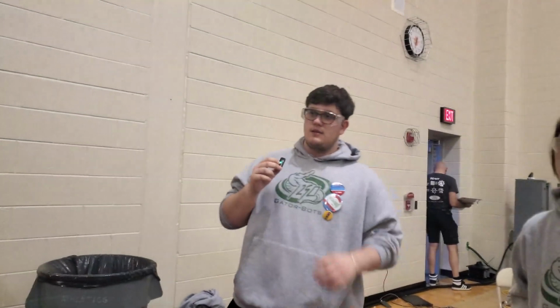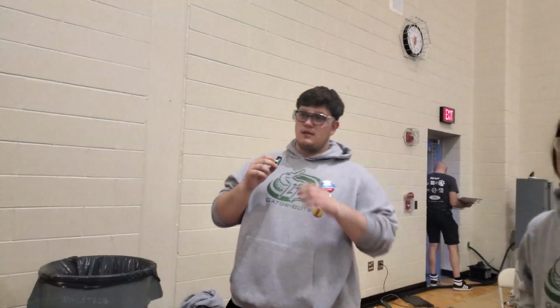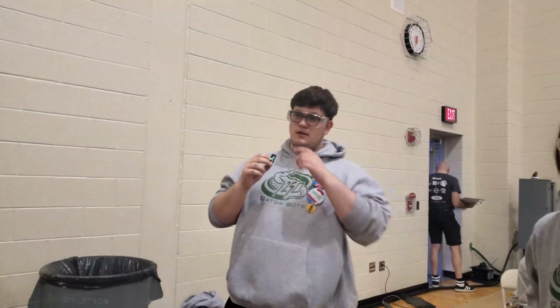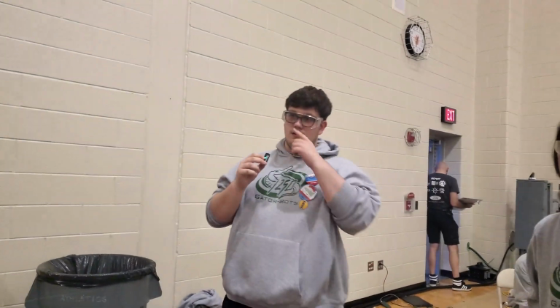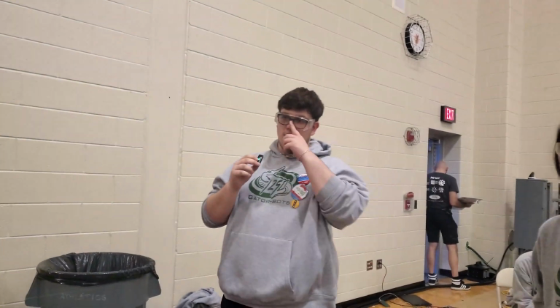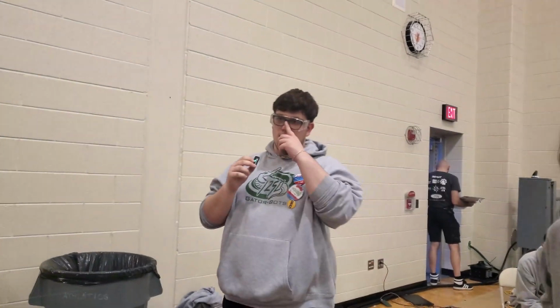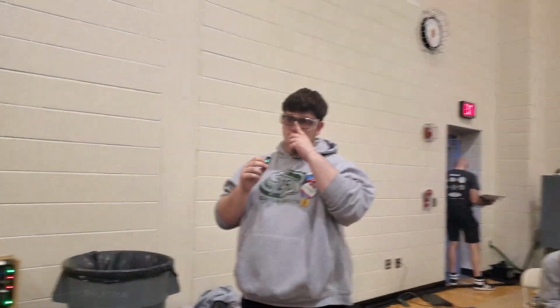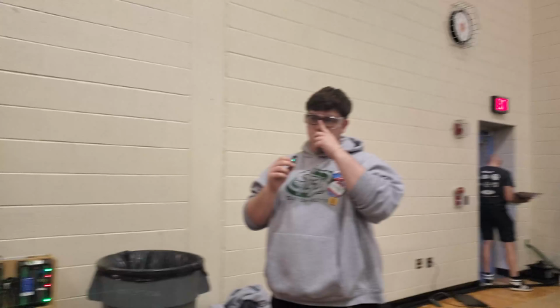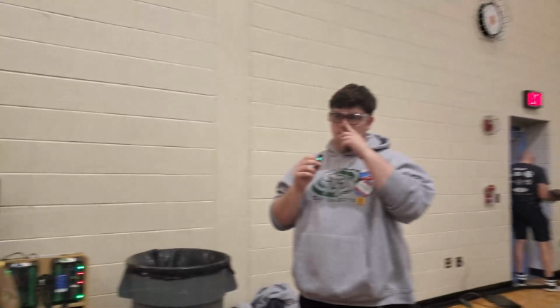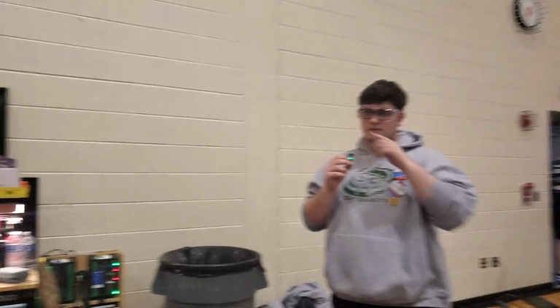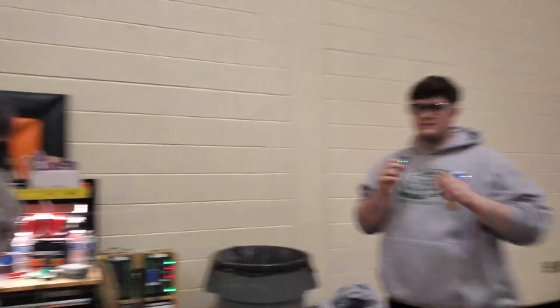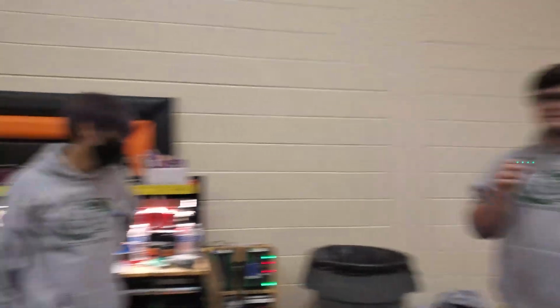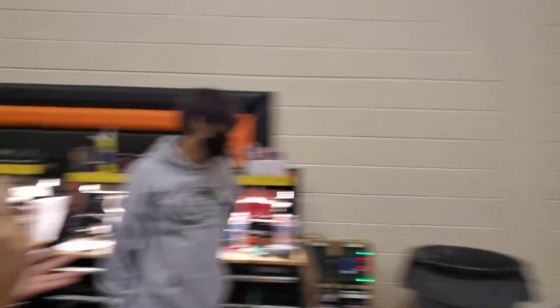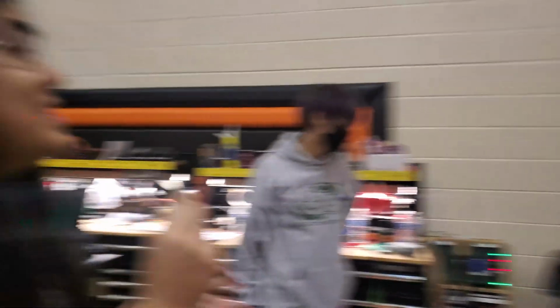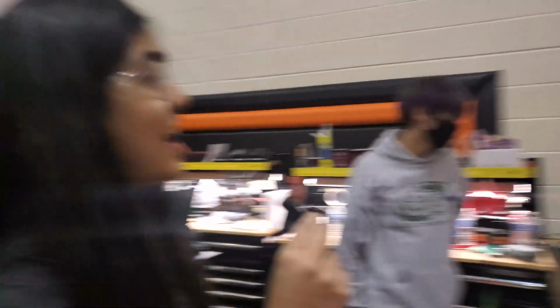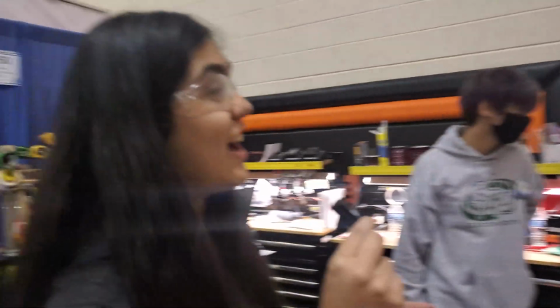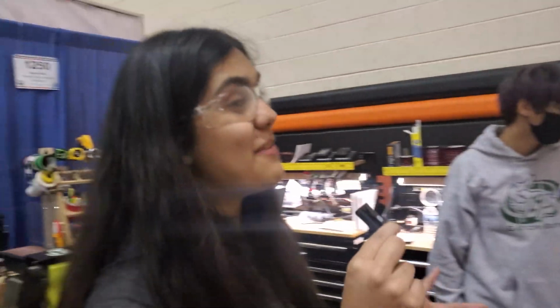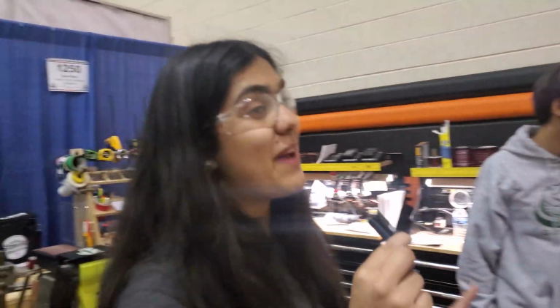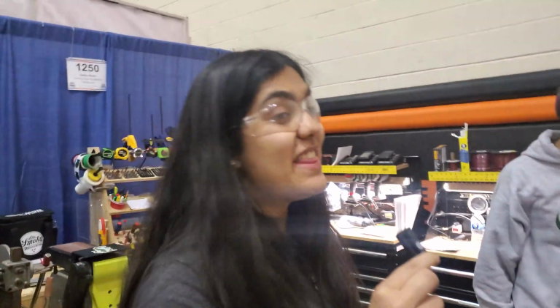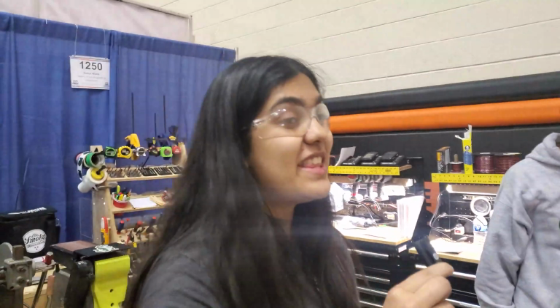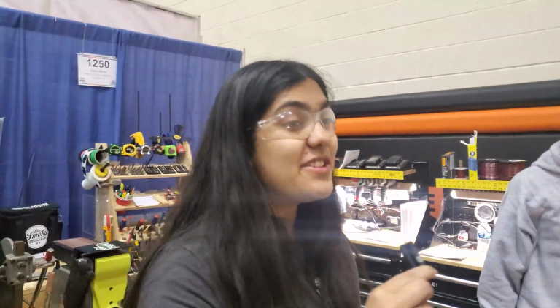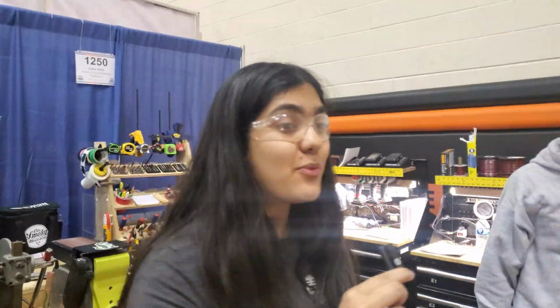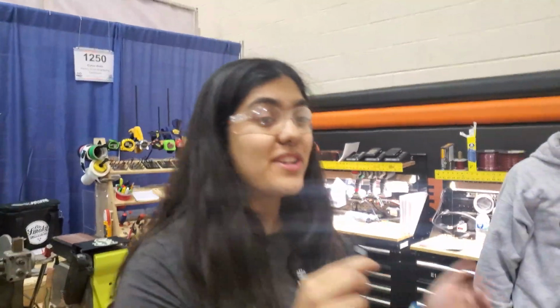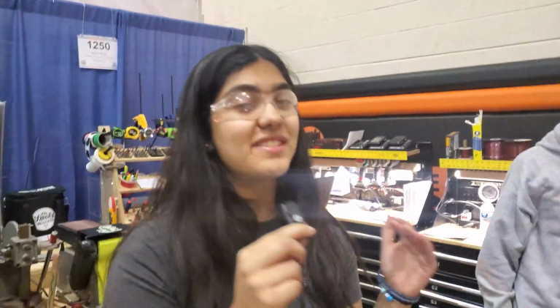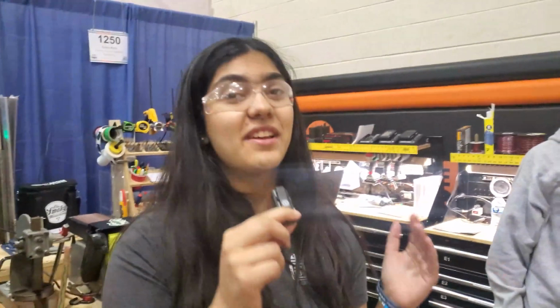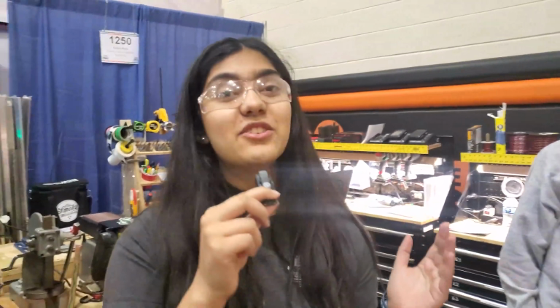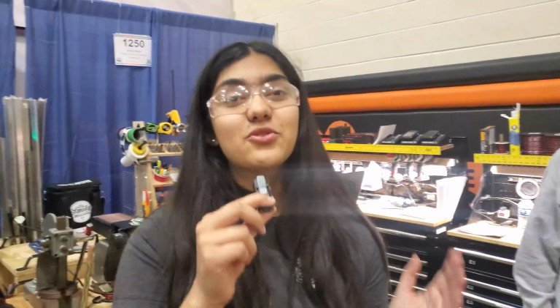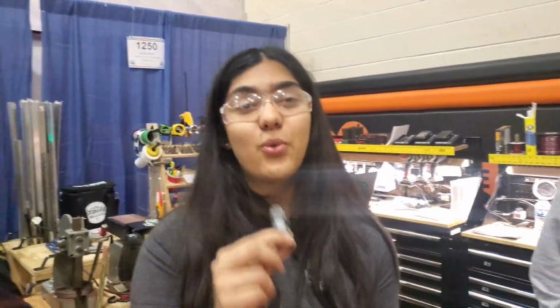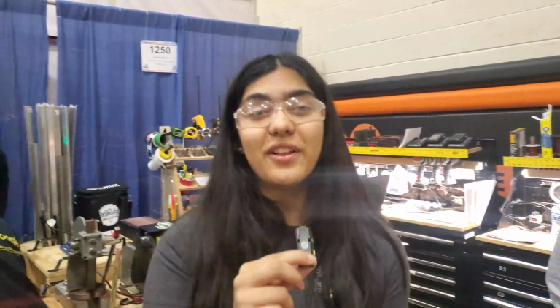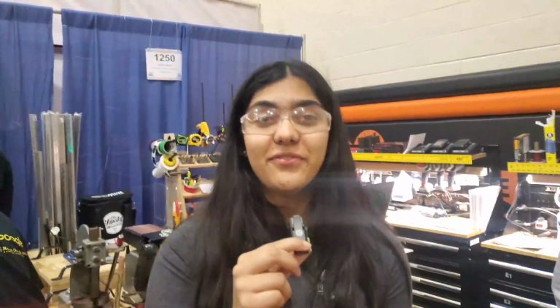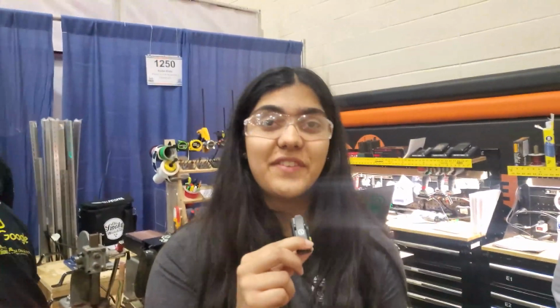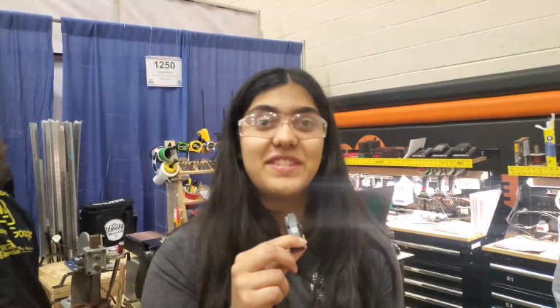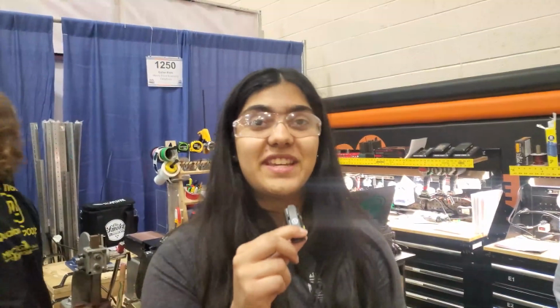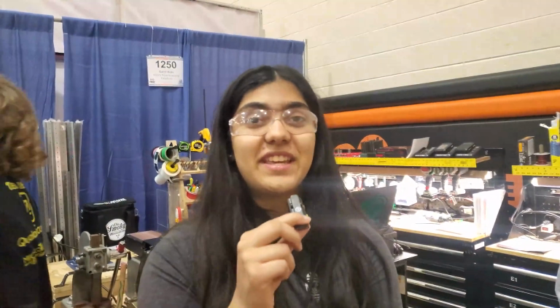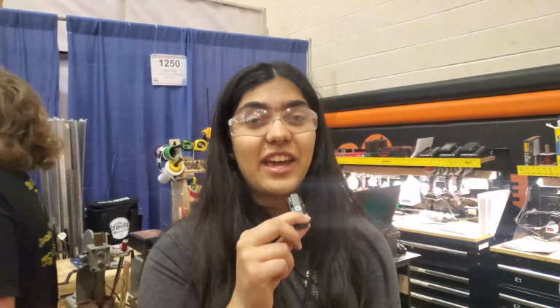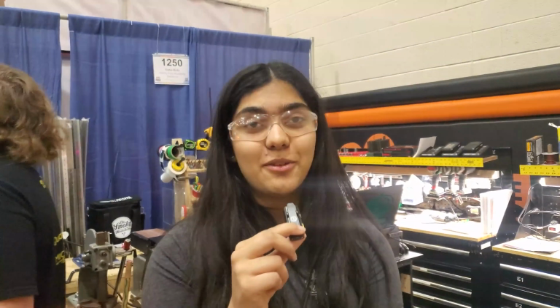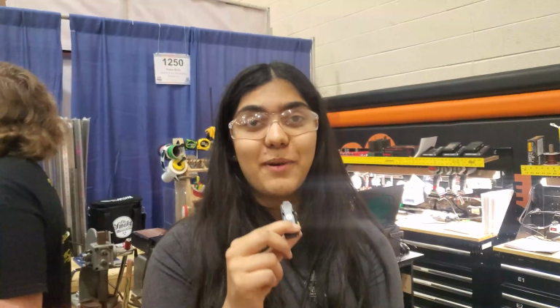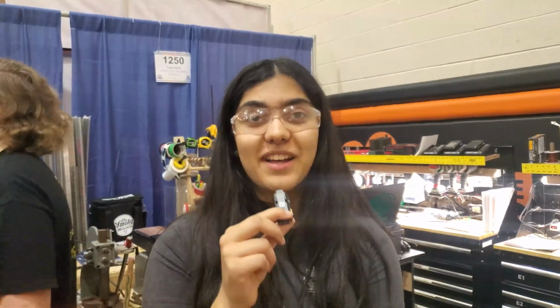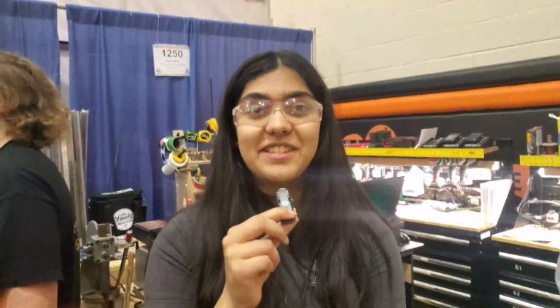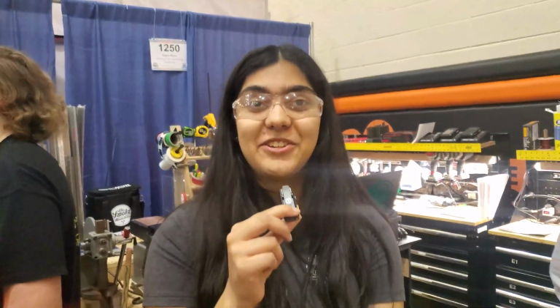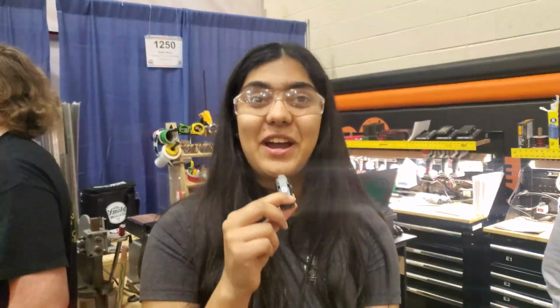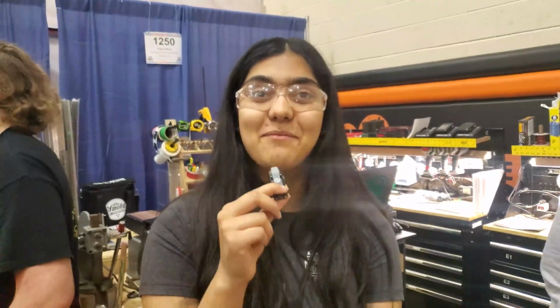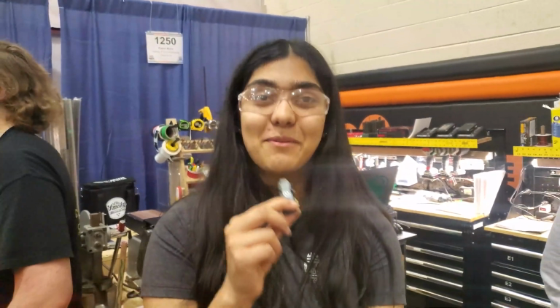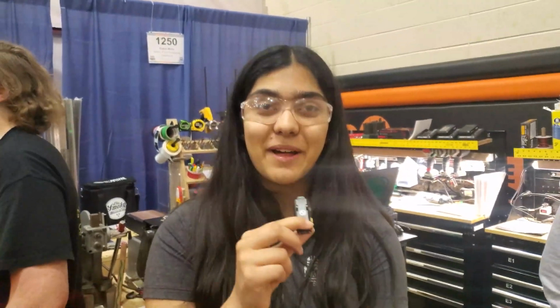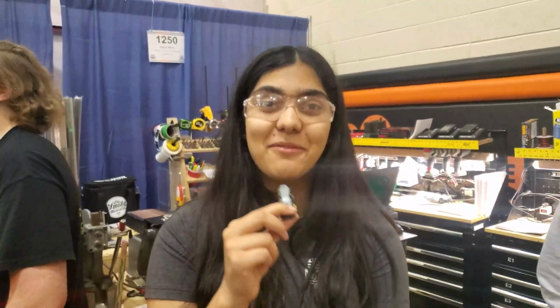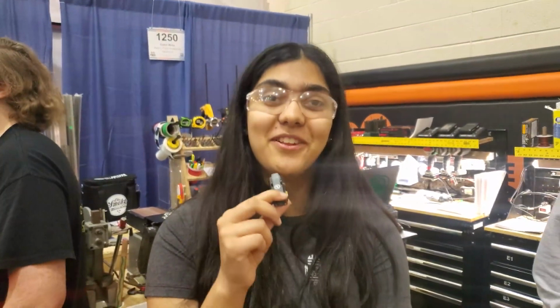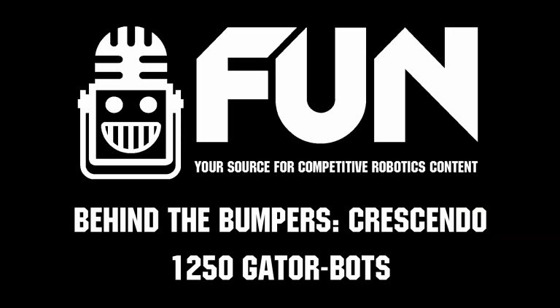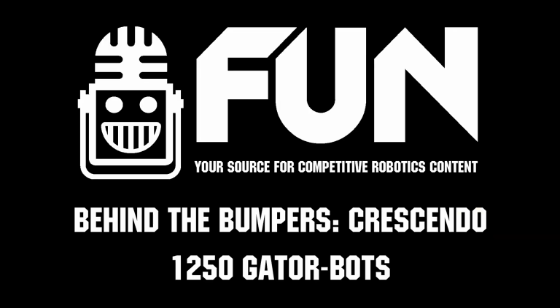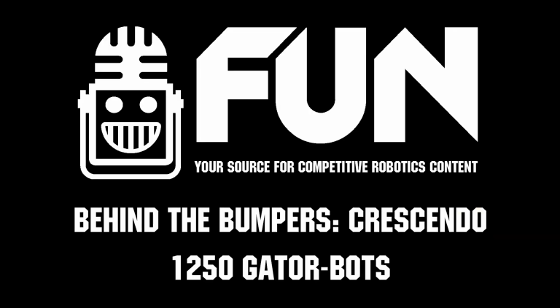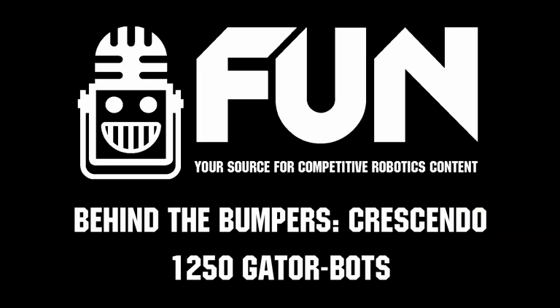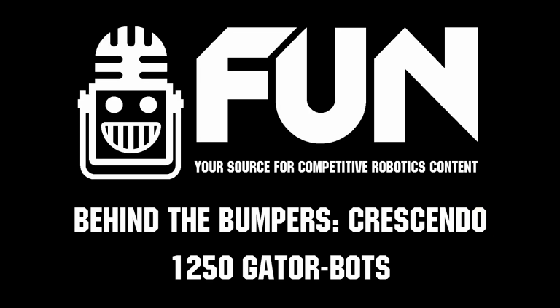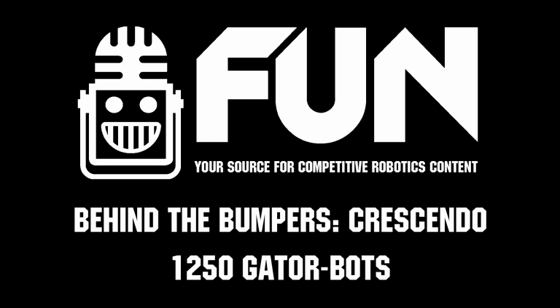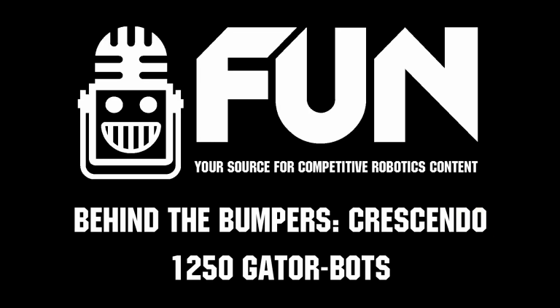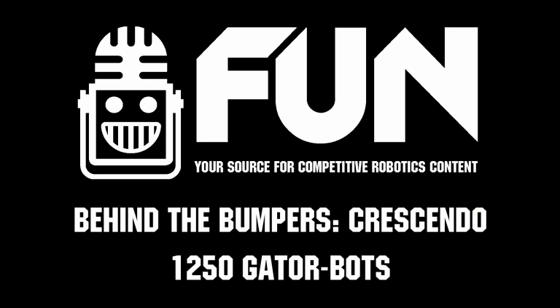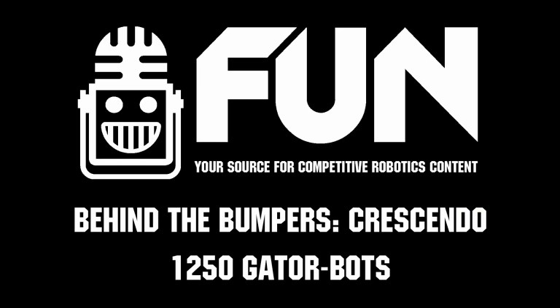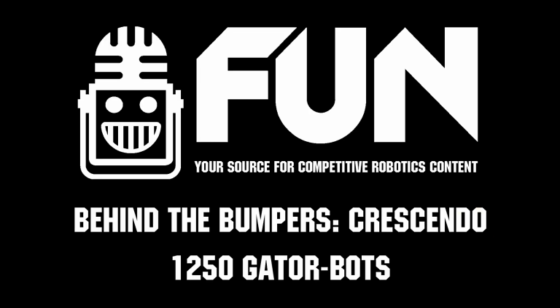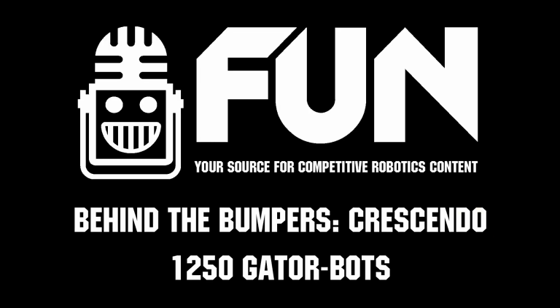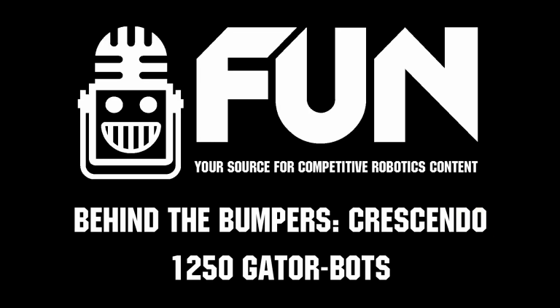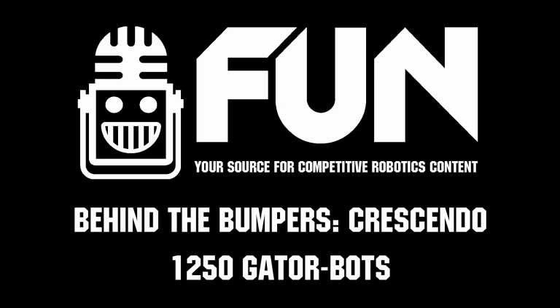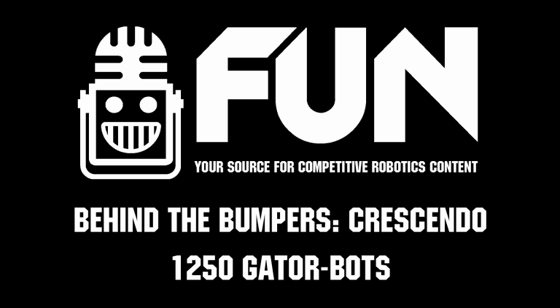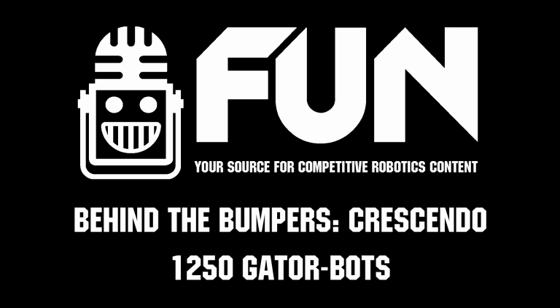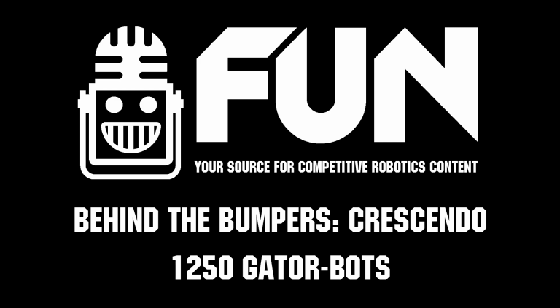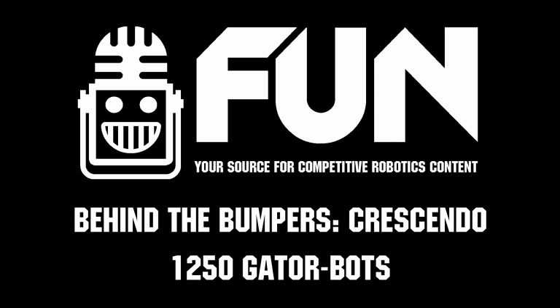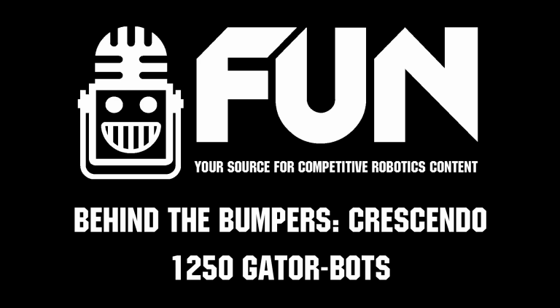Well, thank you guys so much for your time. This was 1250 GatorBots here at the Belleville event, here on Behind the Bumpers.